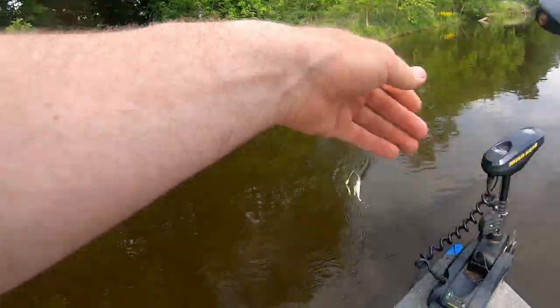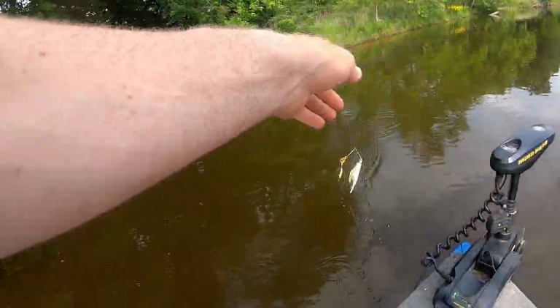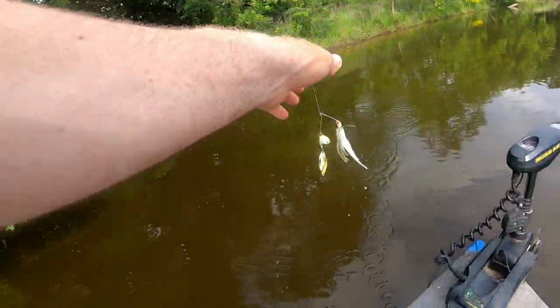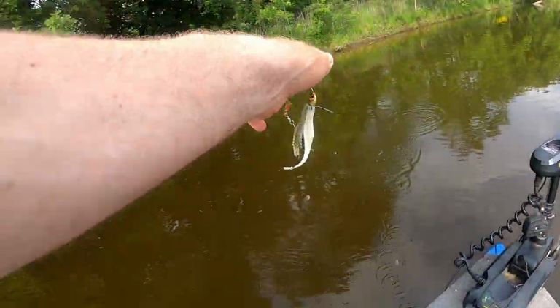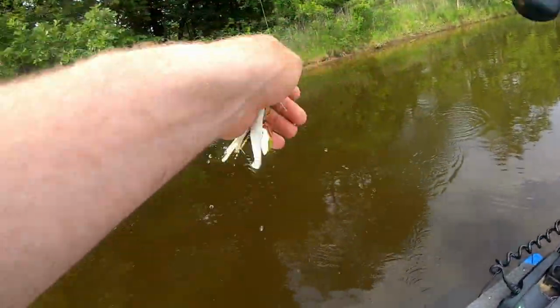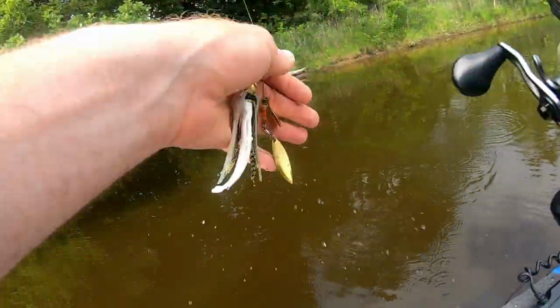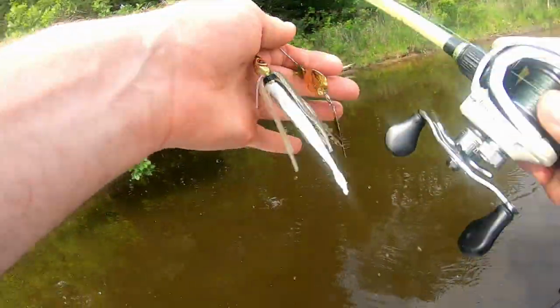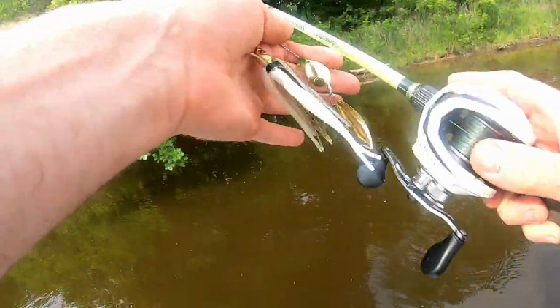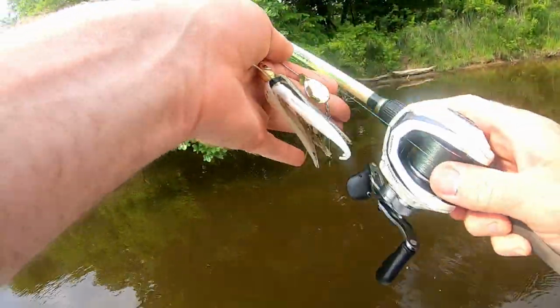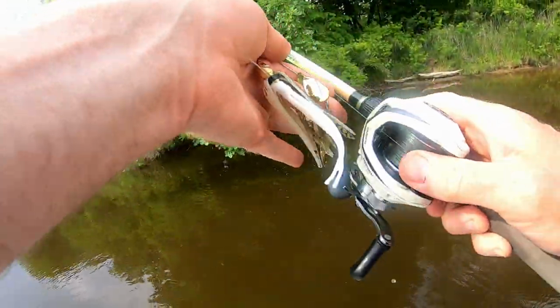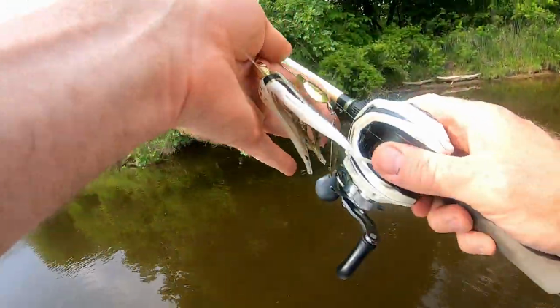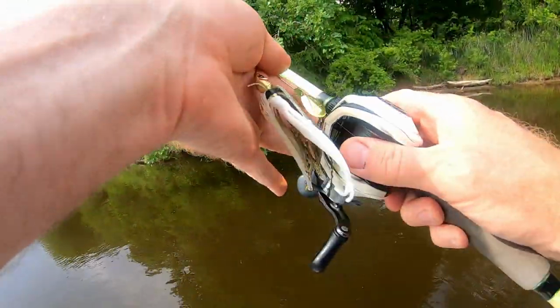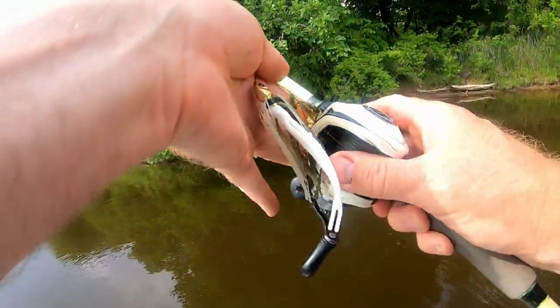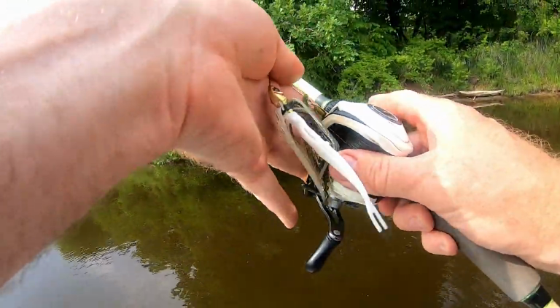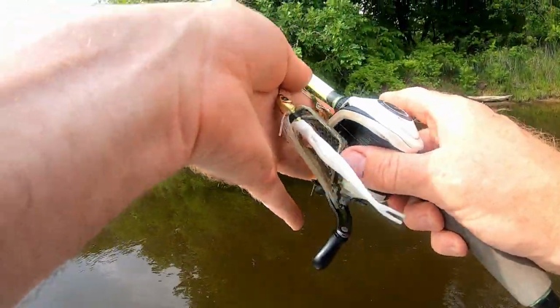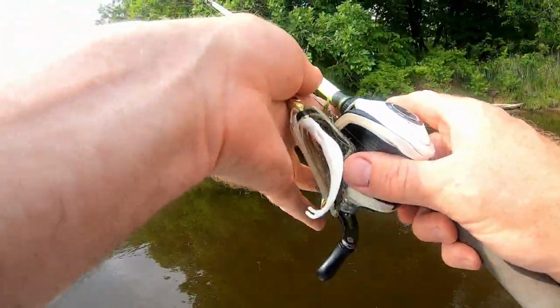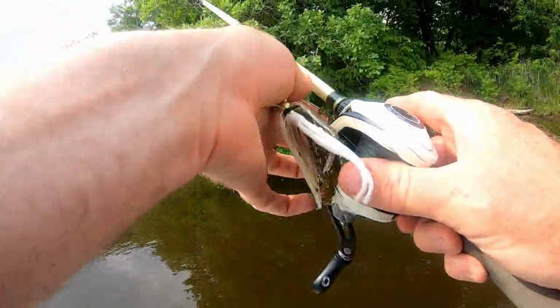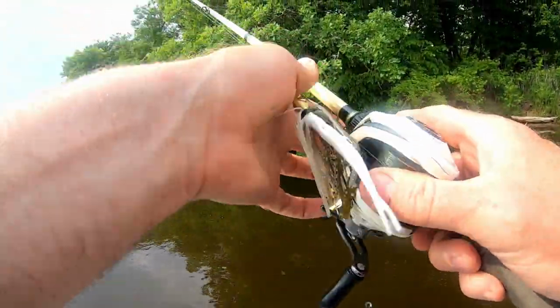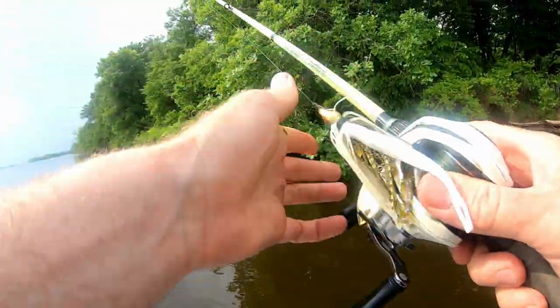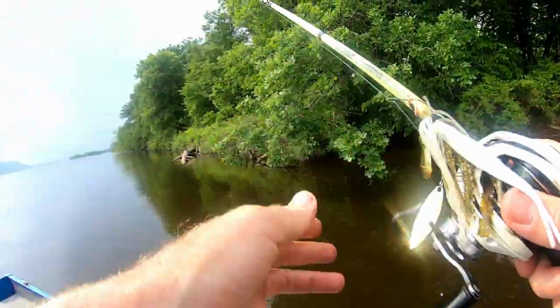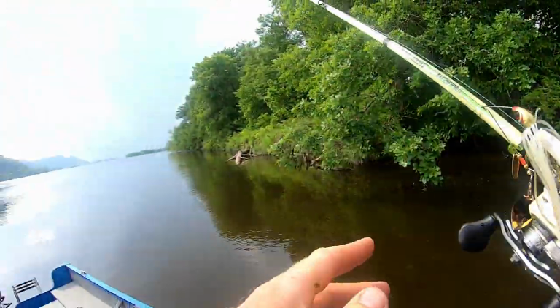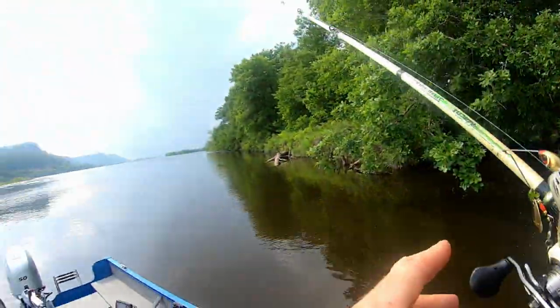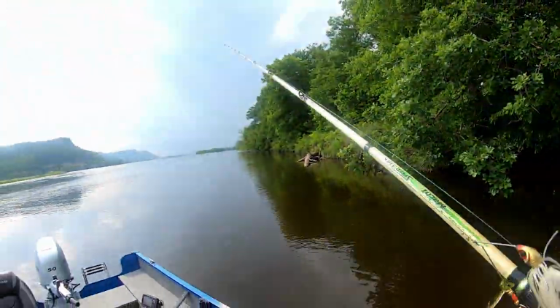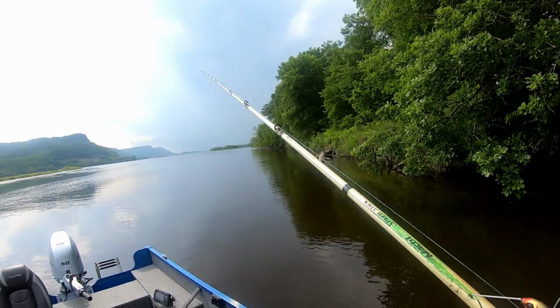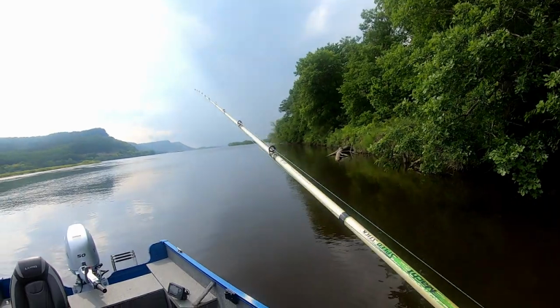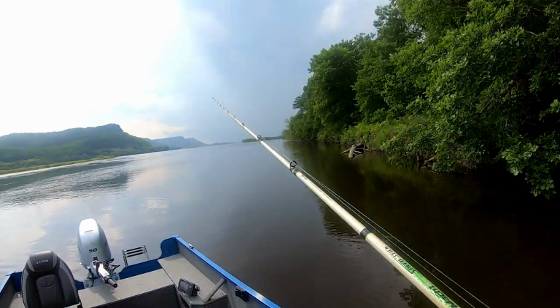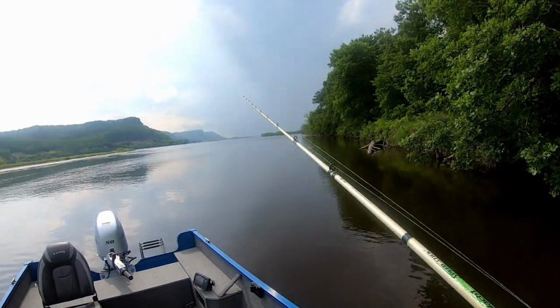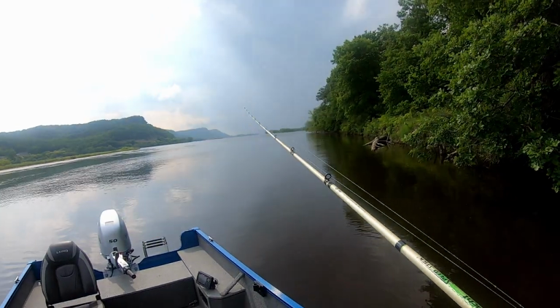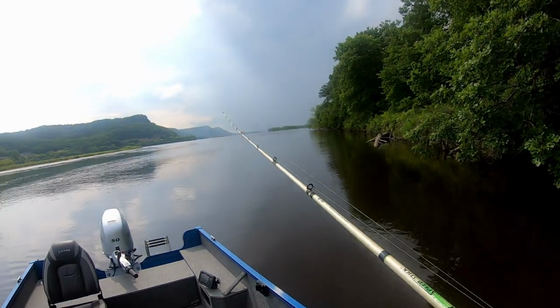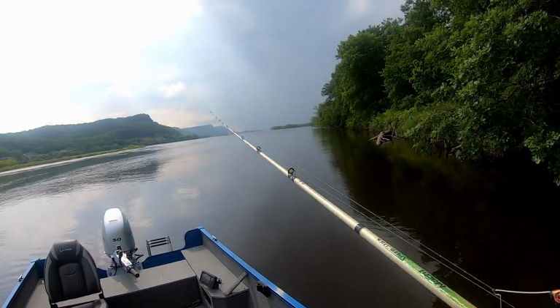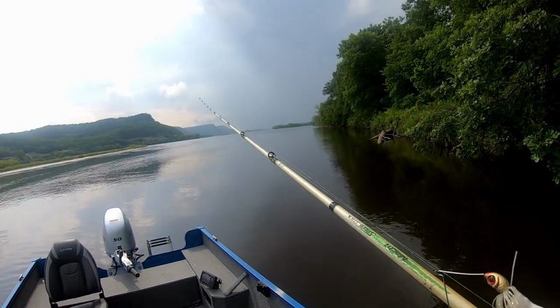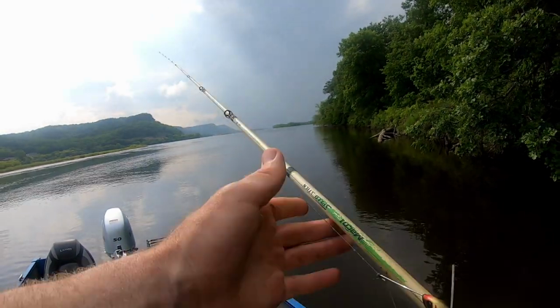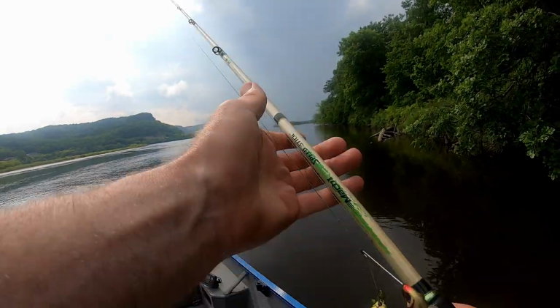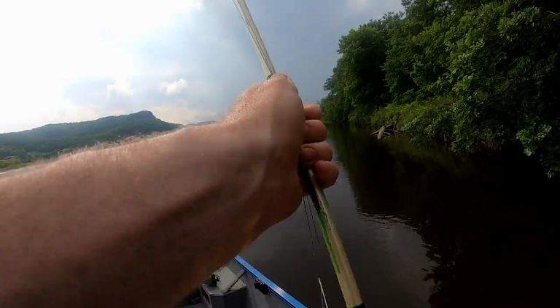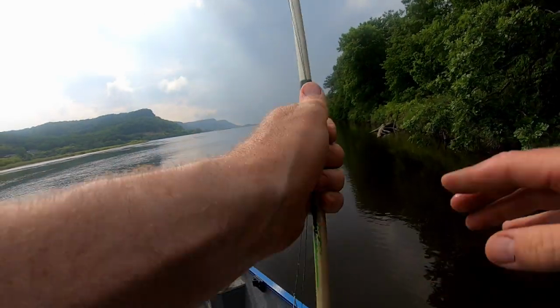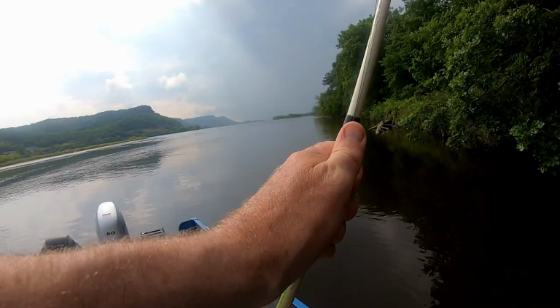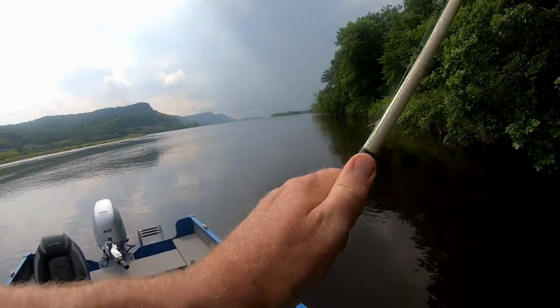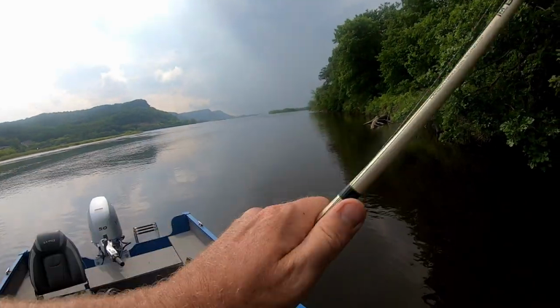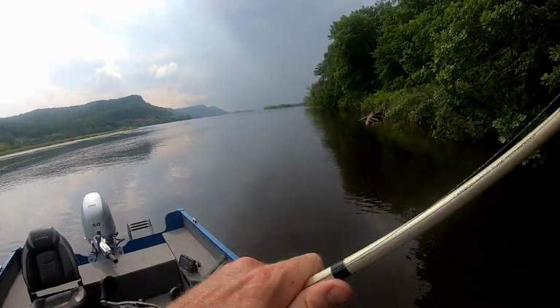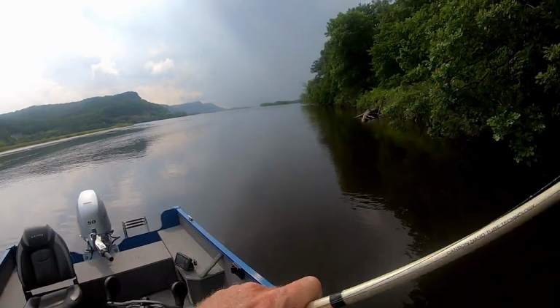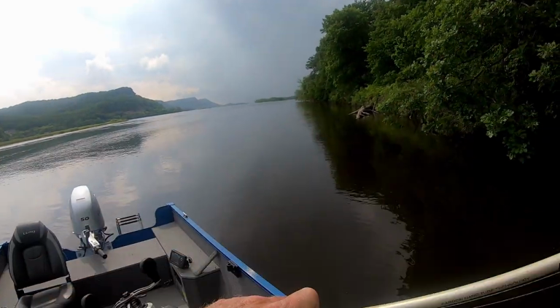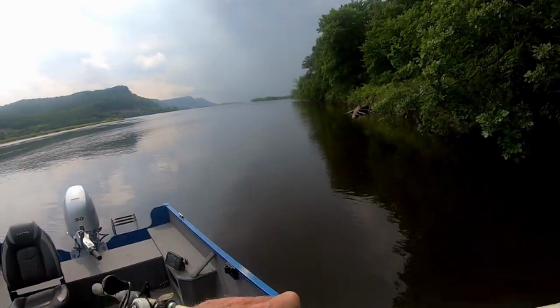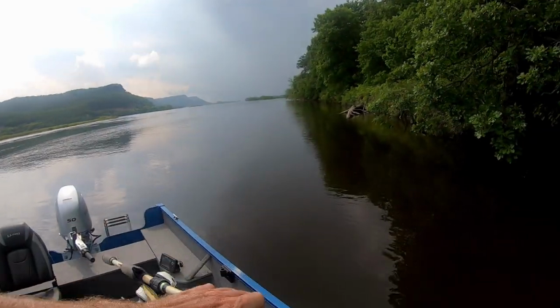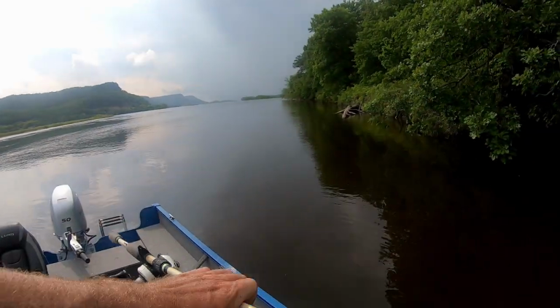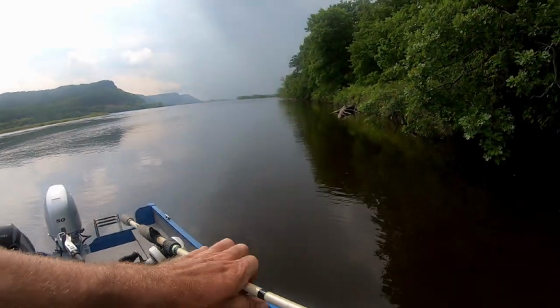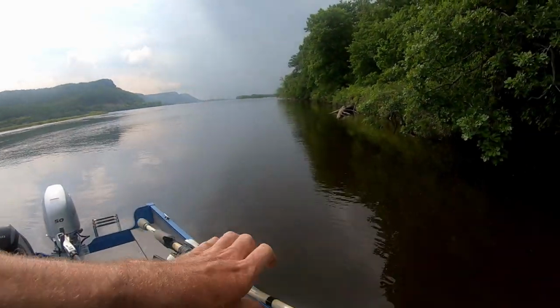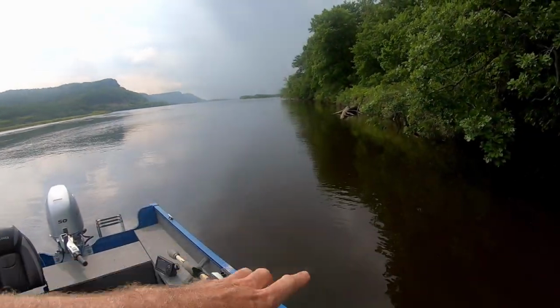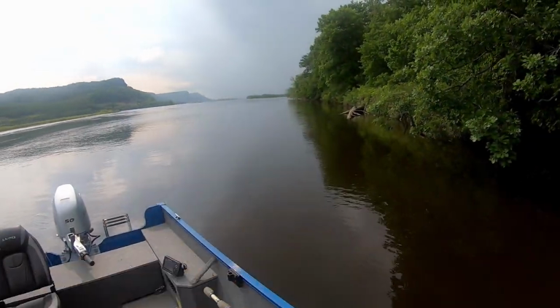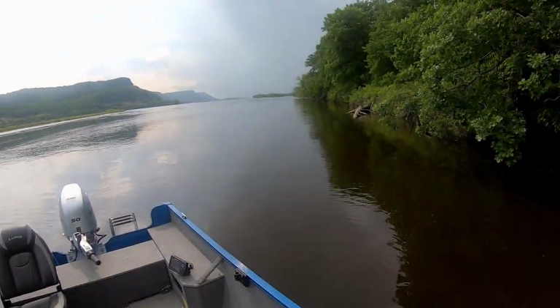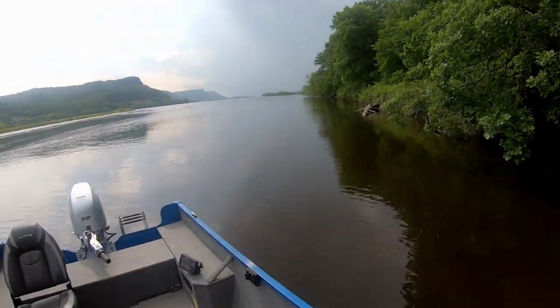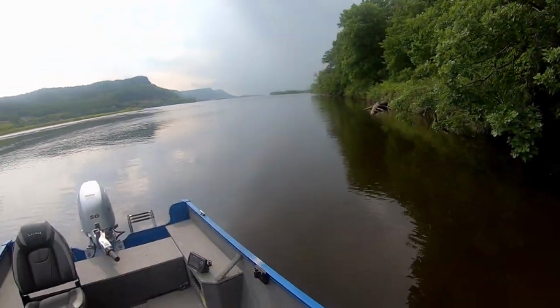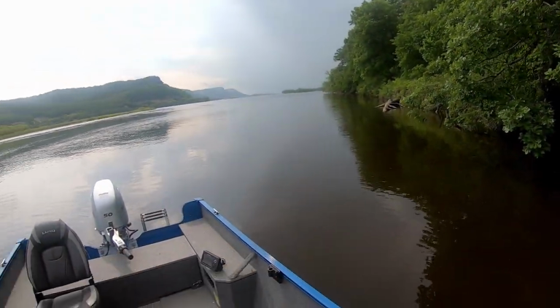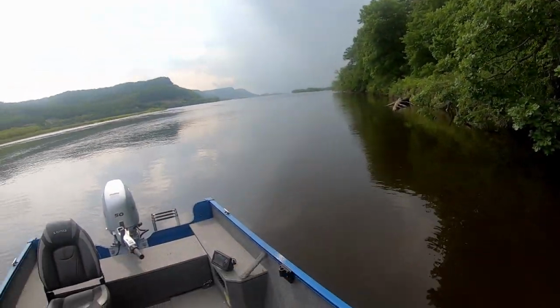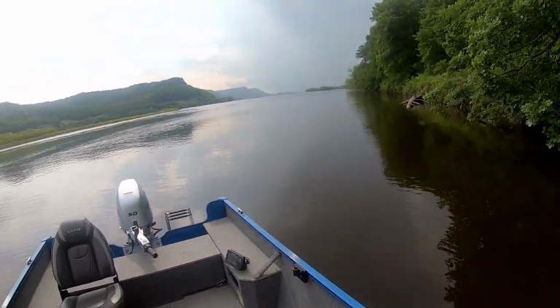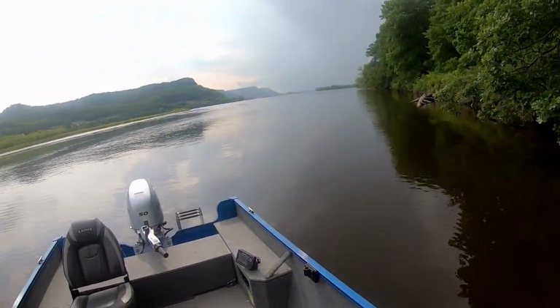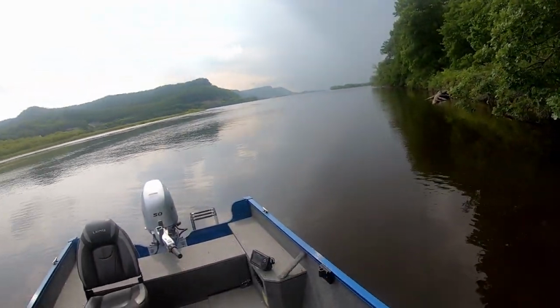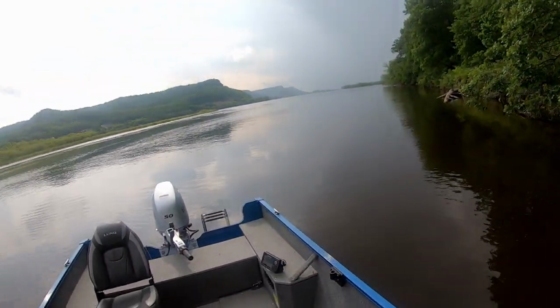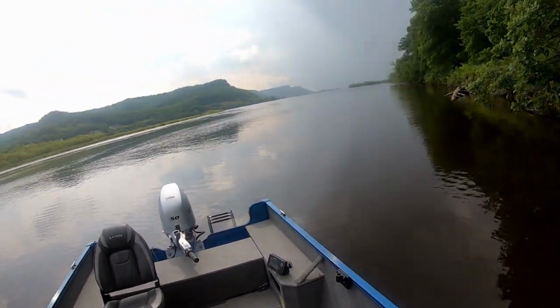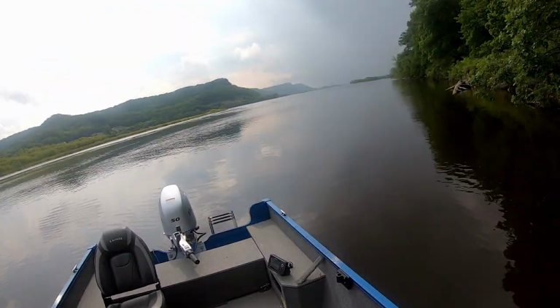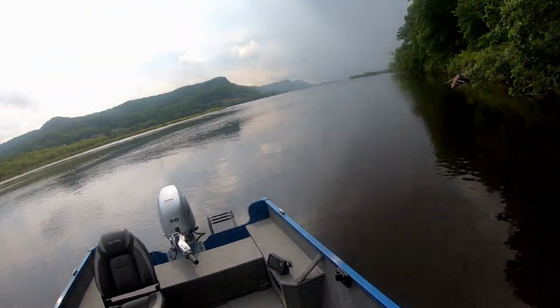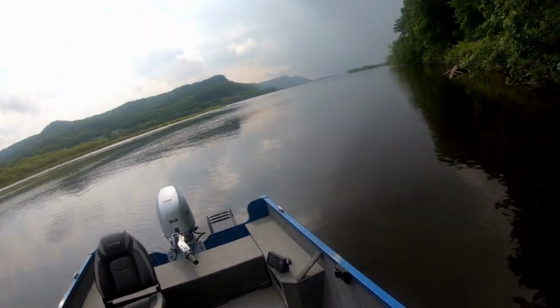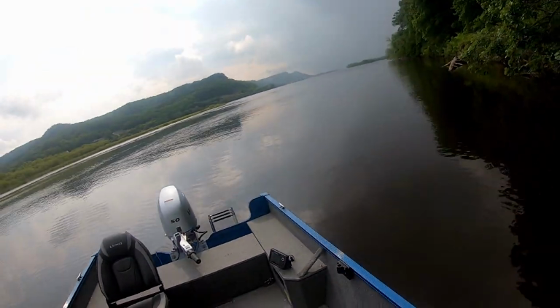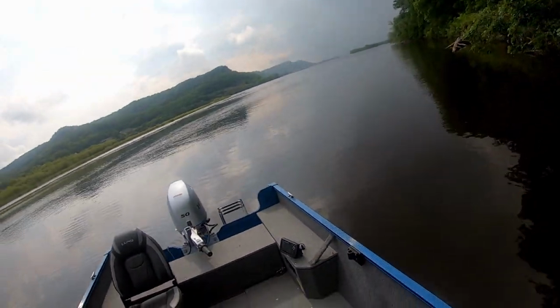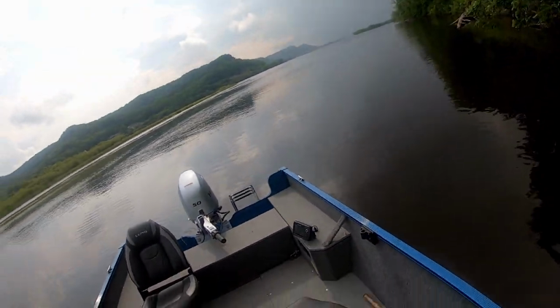It looks like I'm getting chased off by some rain here. We're gonna go seek shelter and let's see if this passes.